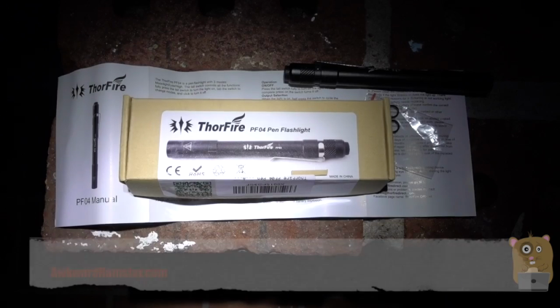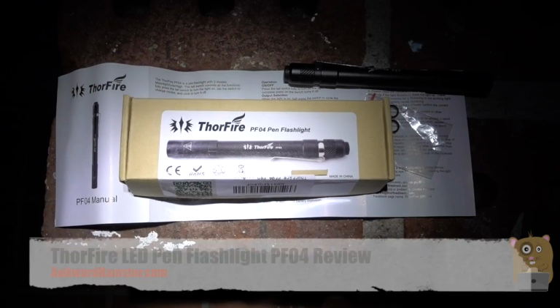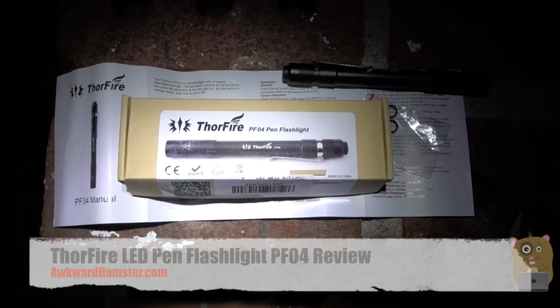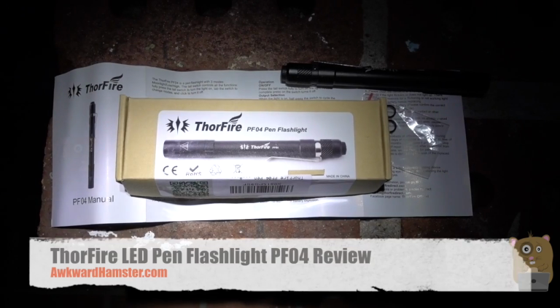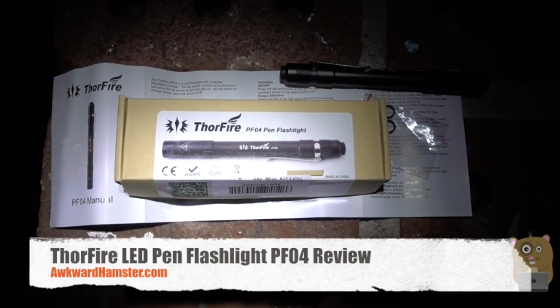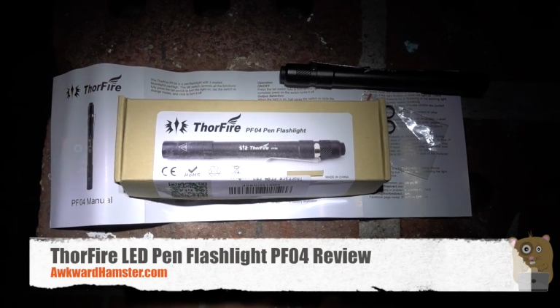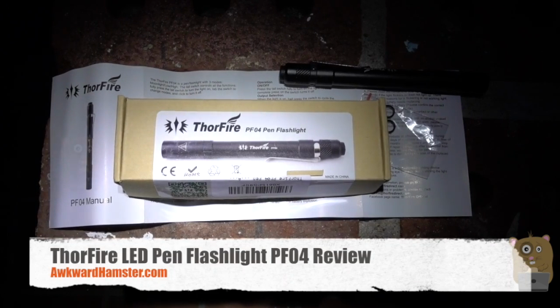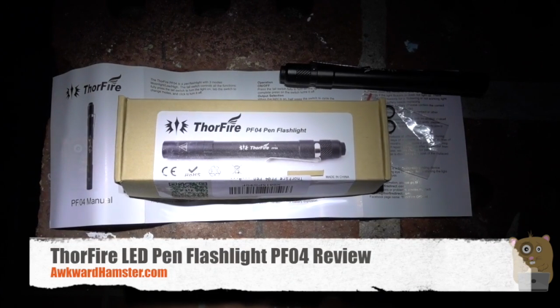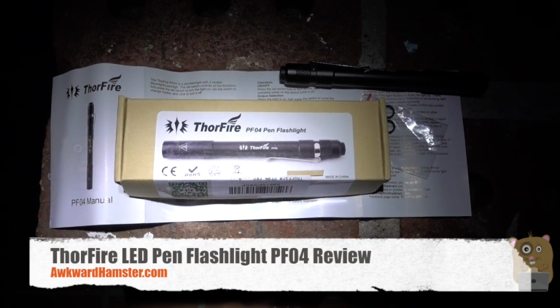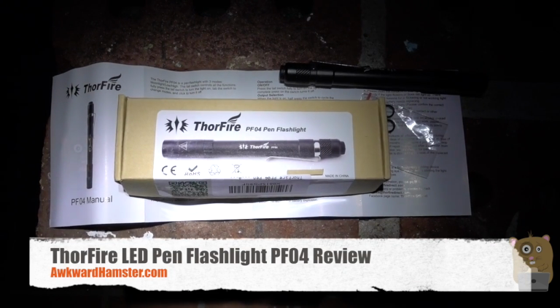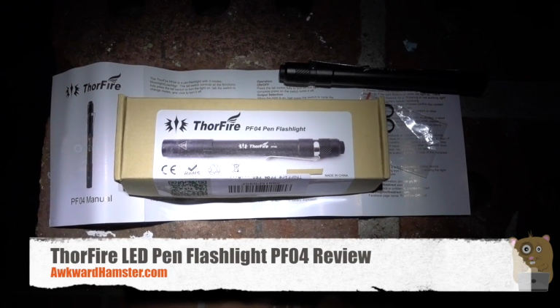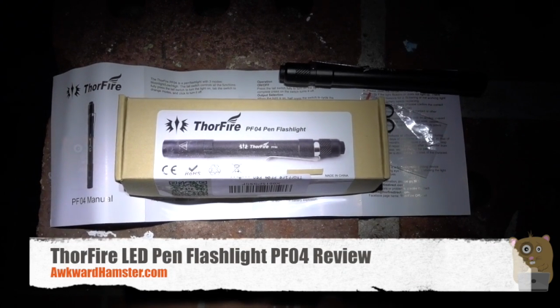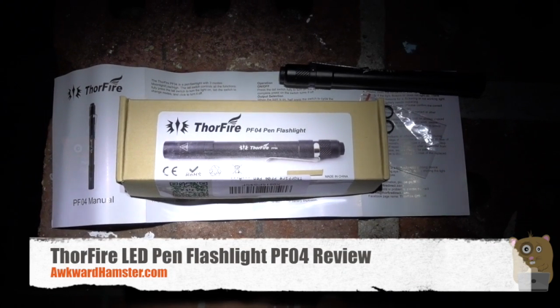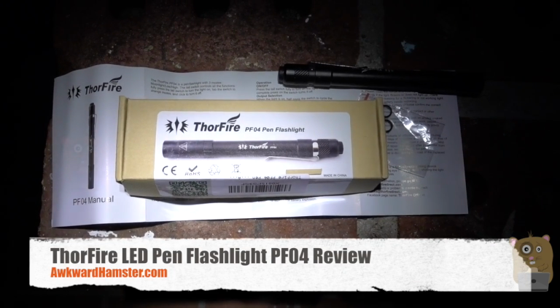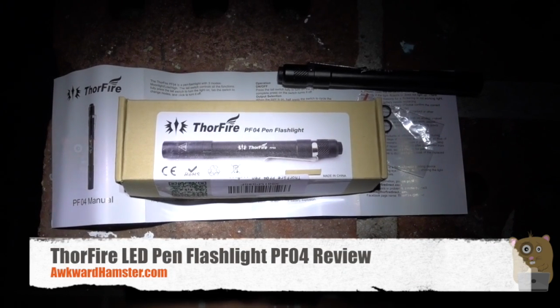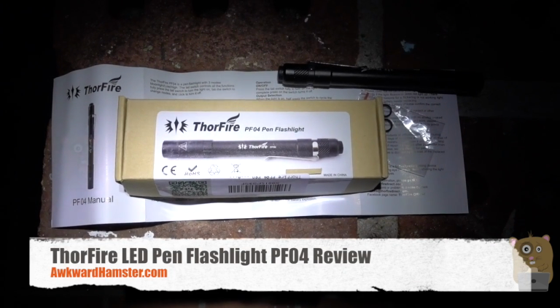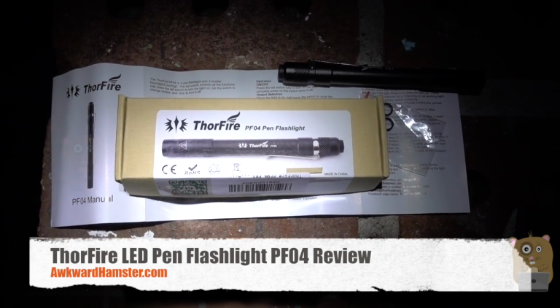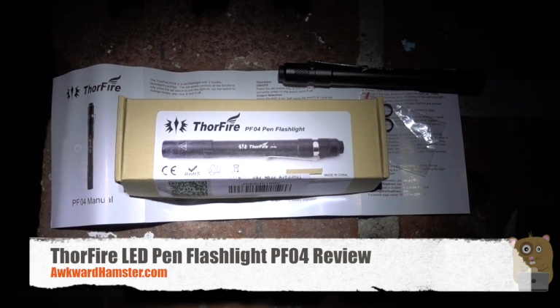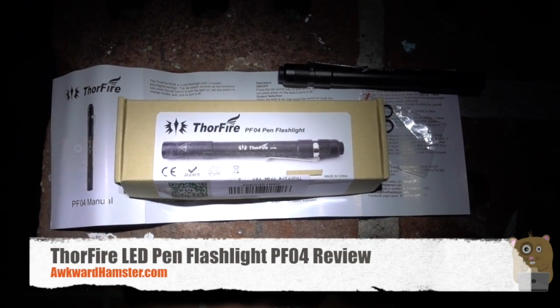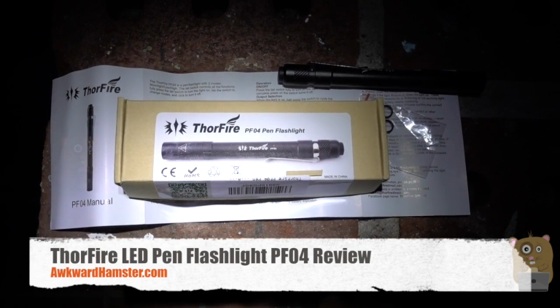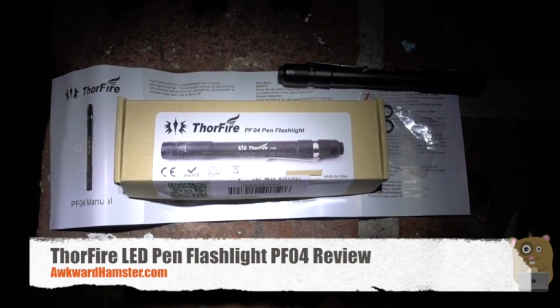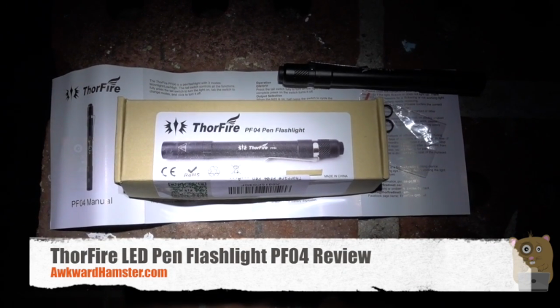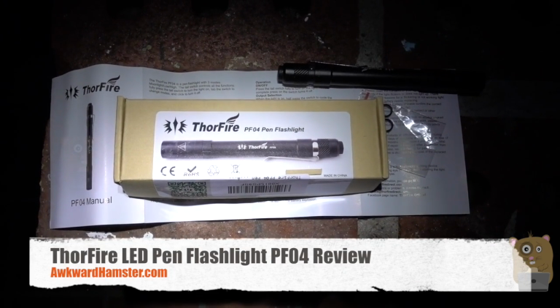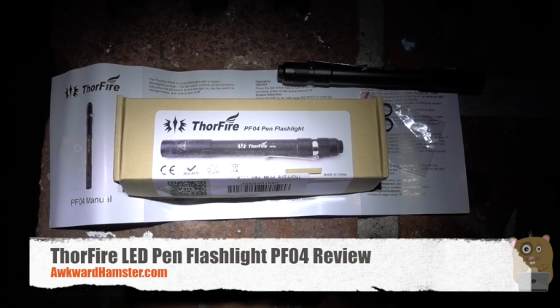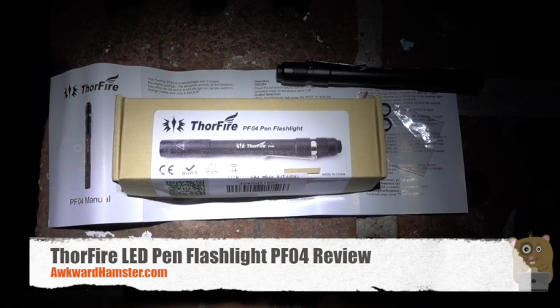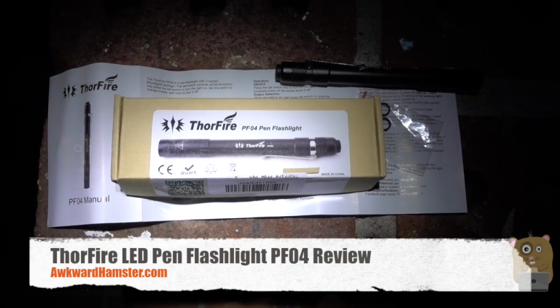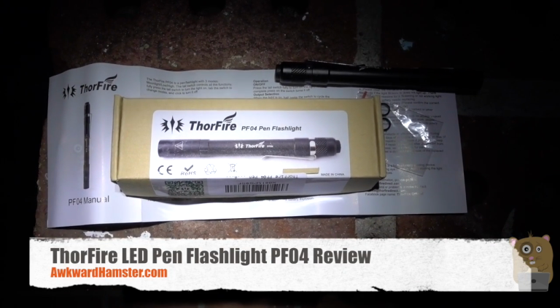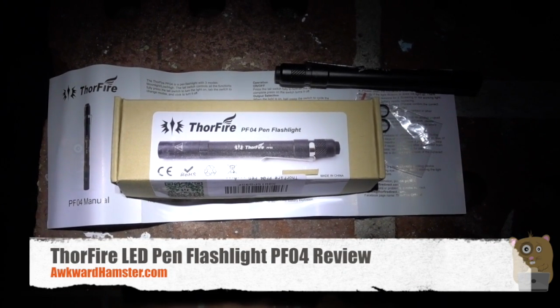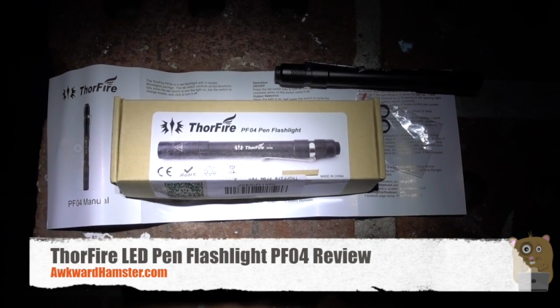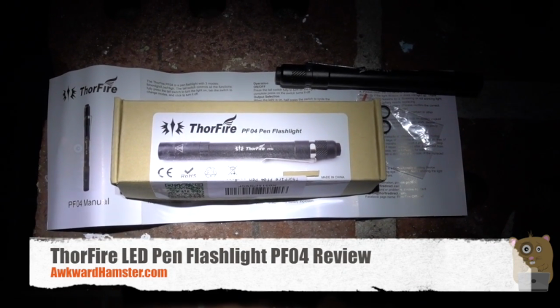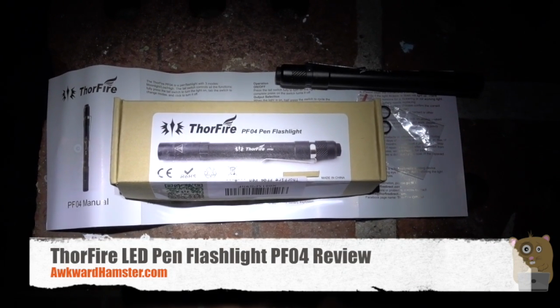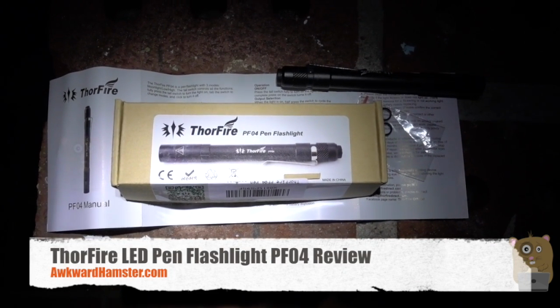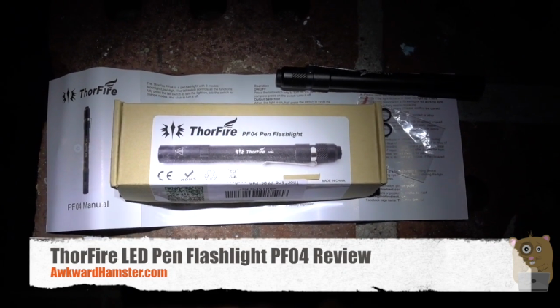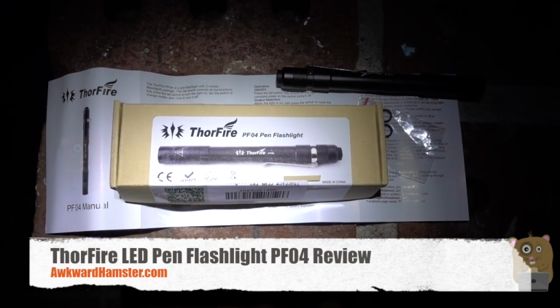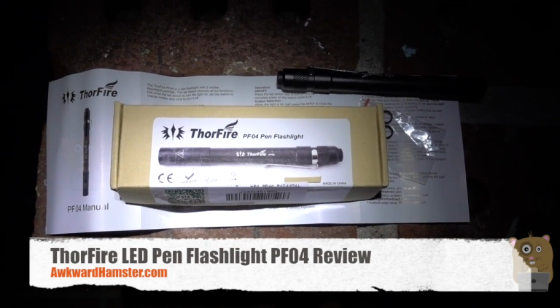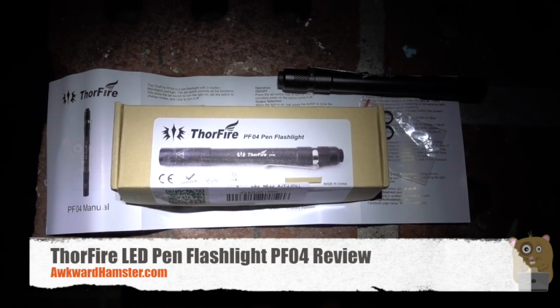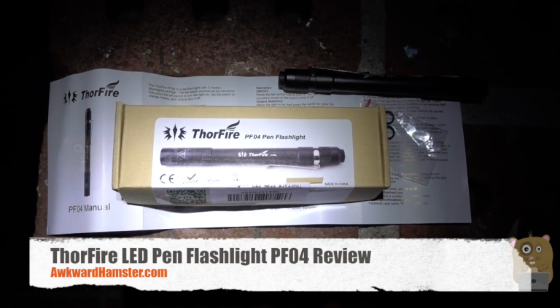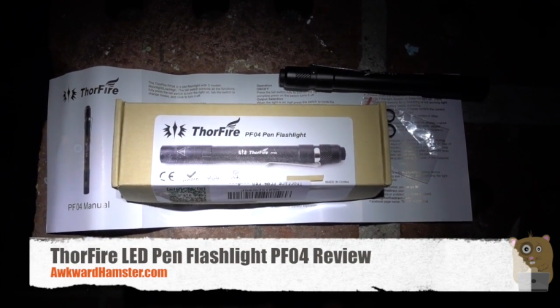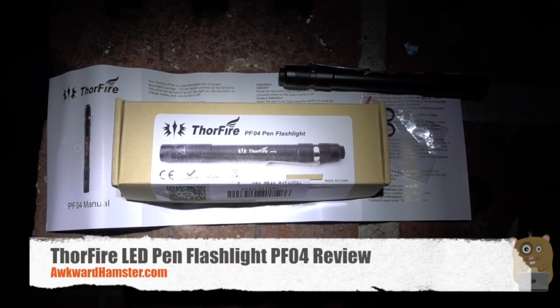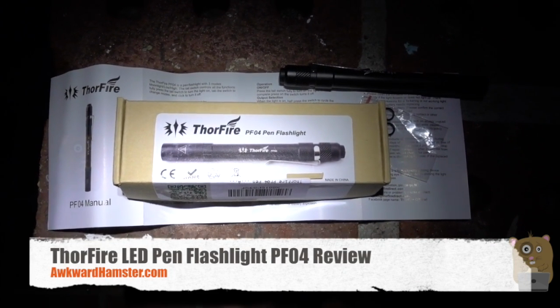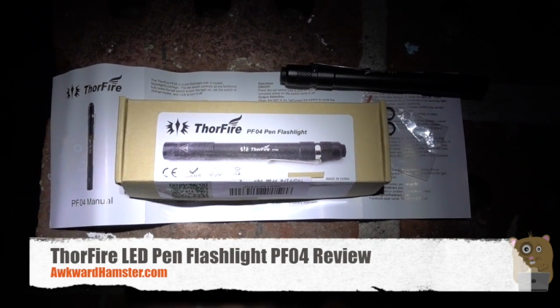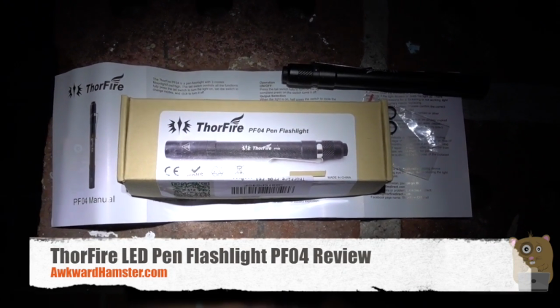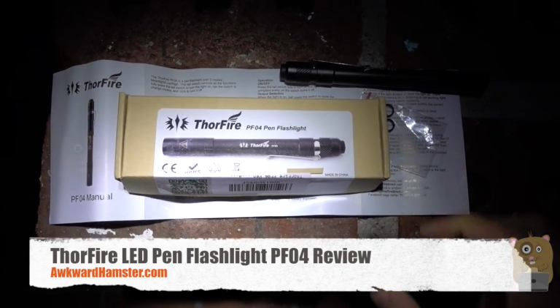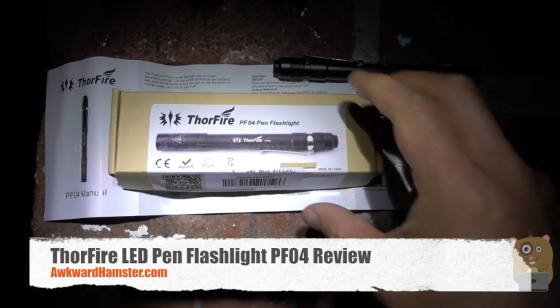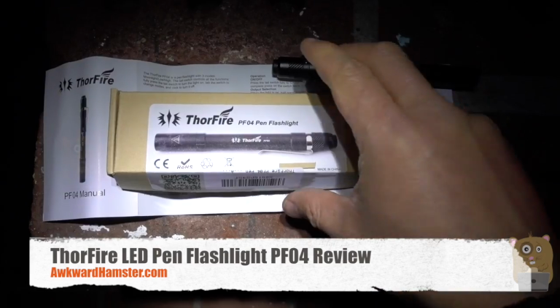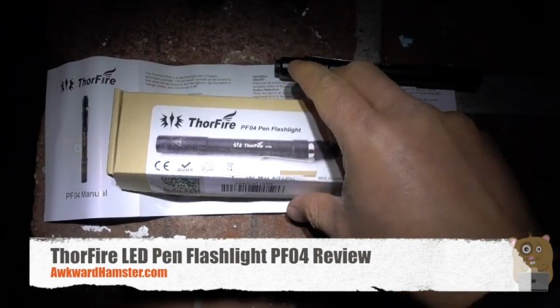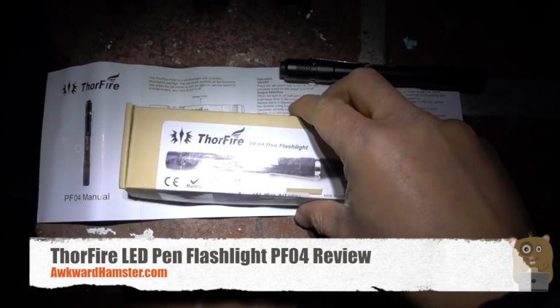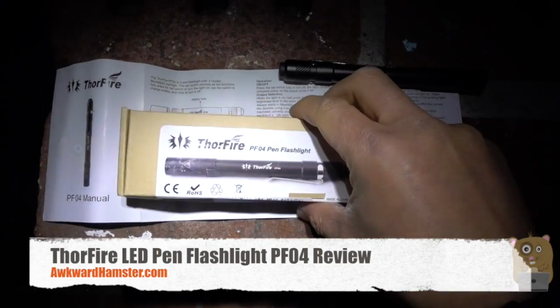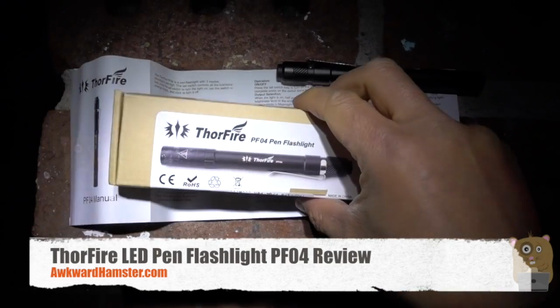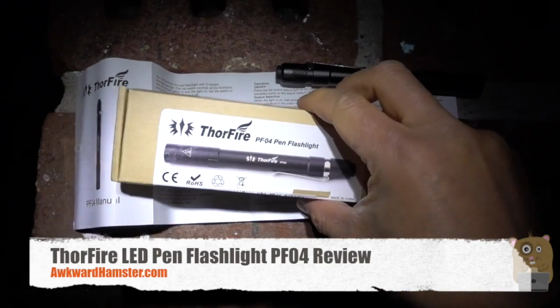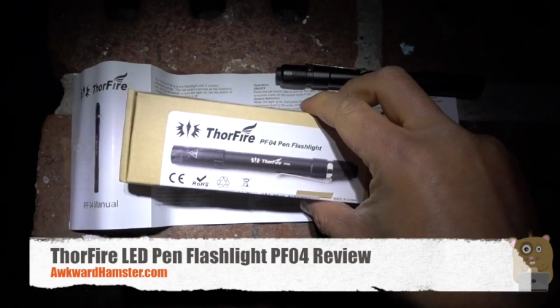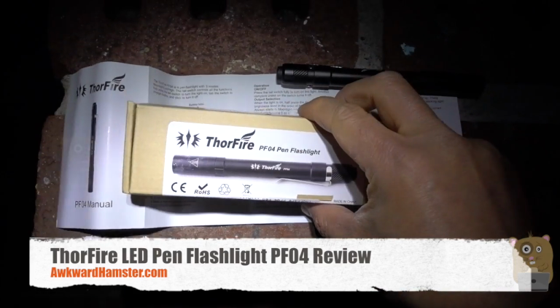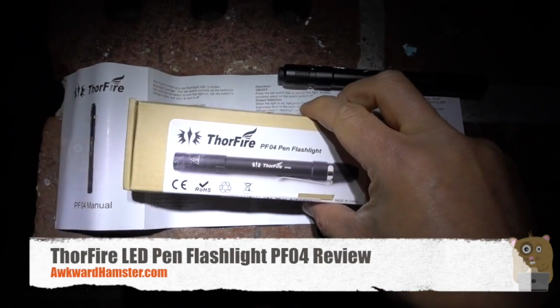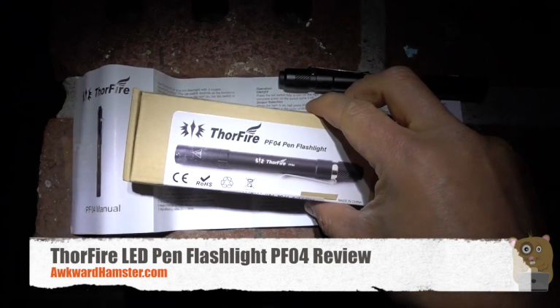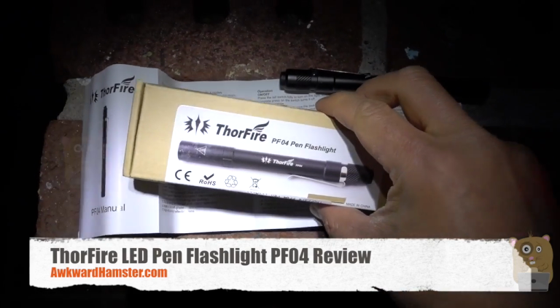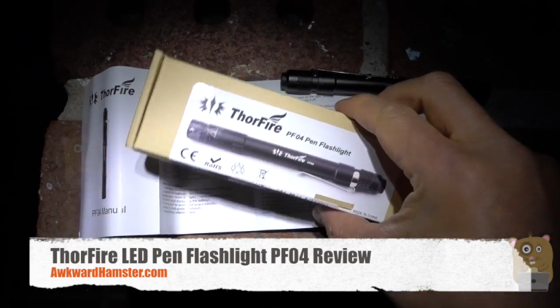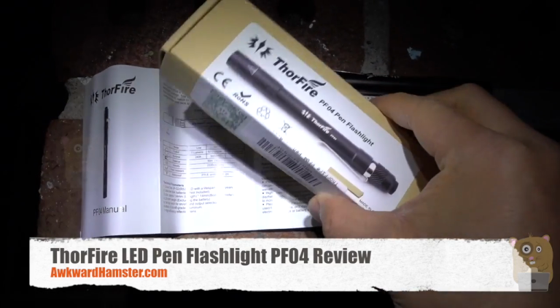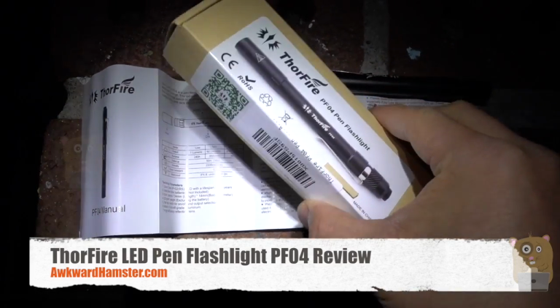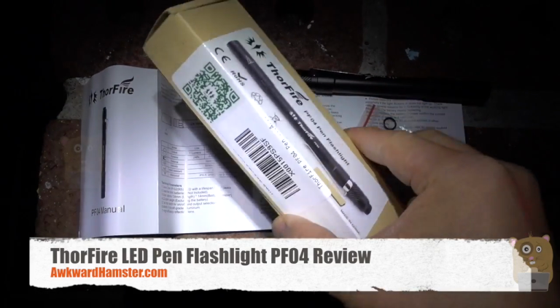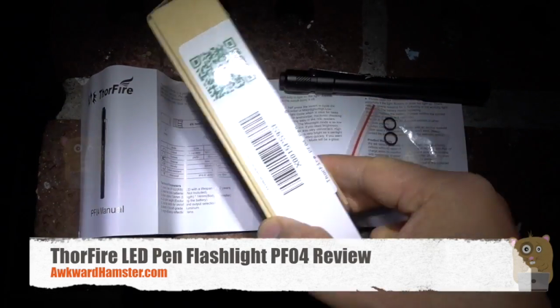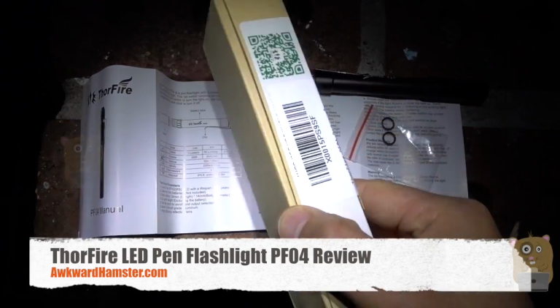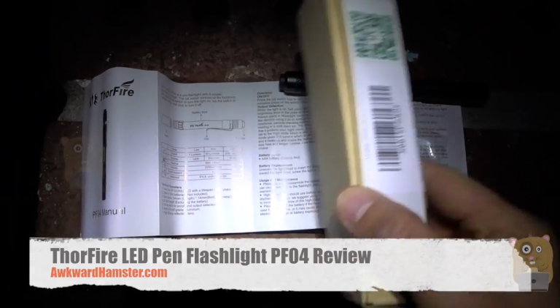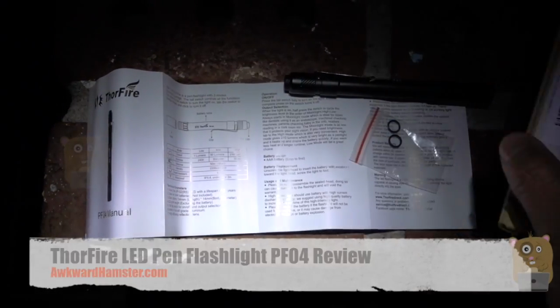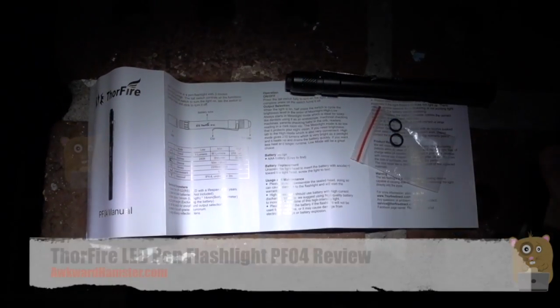Hi, welcome to Aquai Amster. Today I'll be bringing this Thorfire PF-04 Pen Flashlight. This item costs about $17 off Amazon.